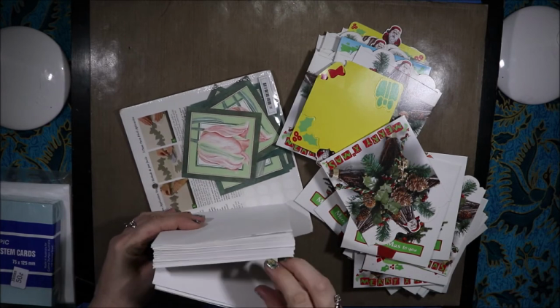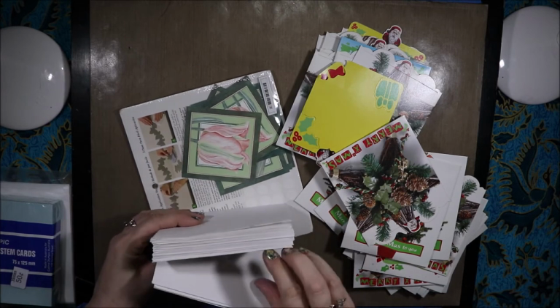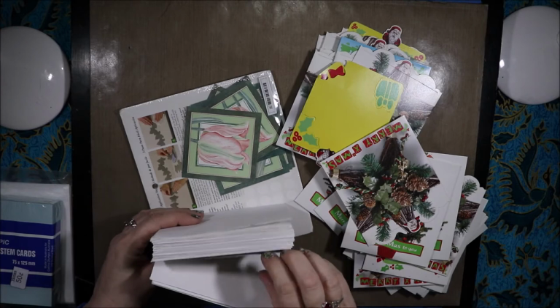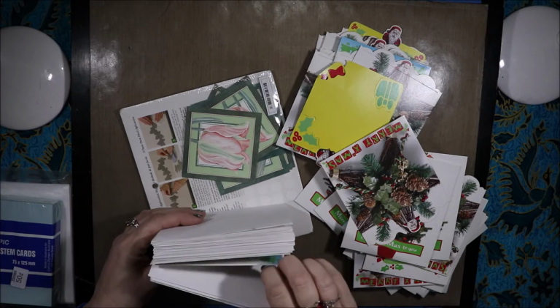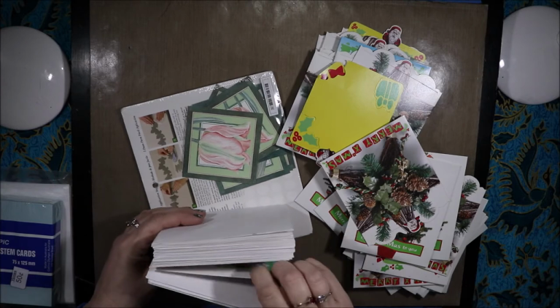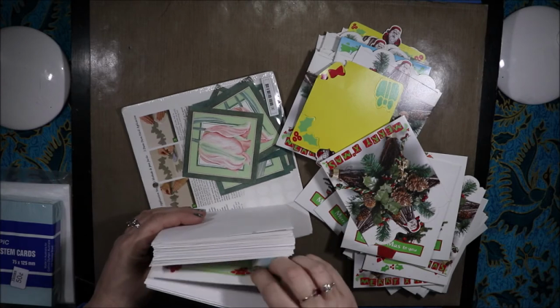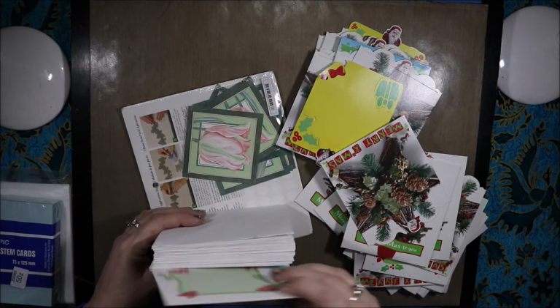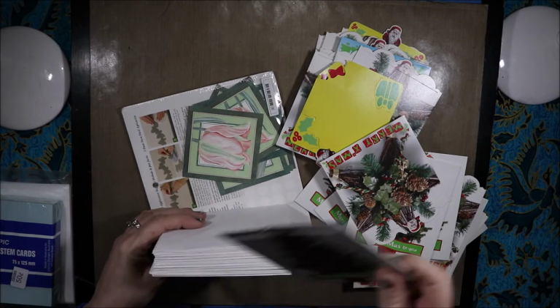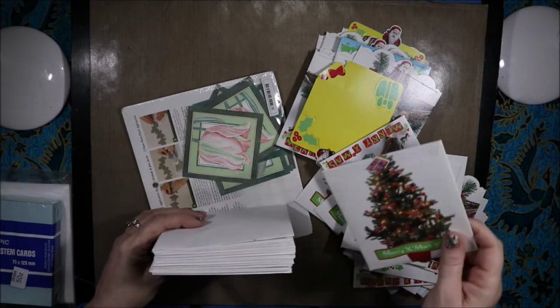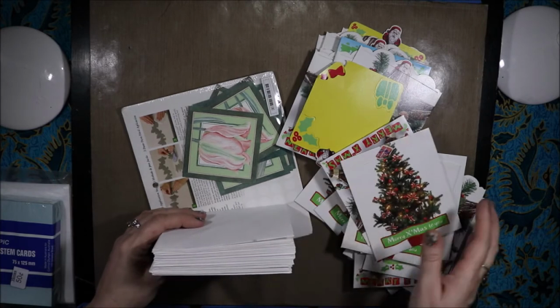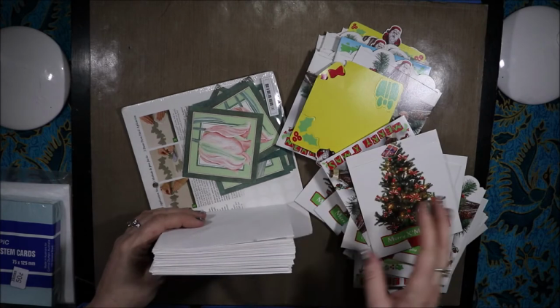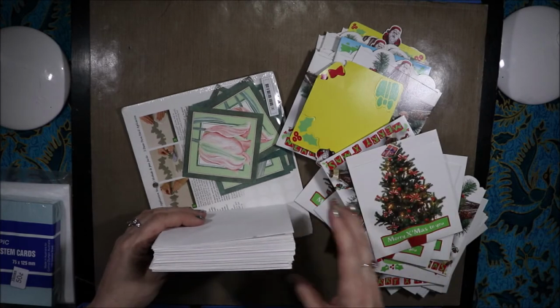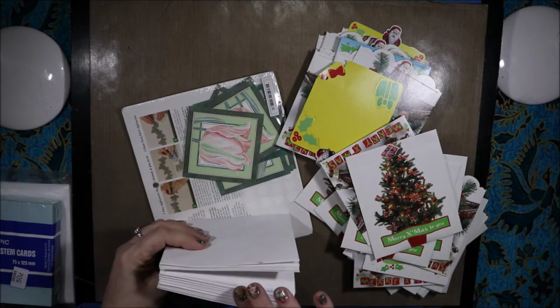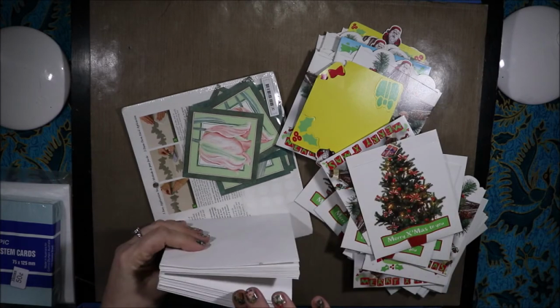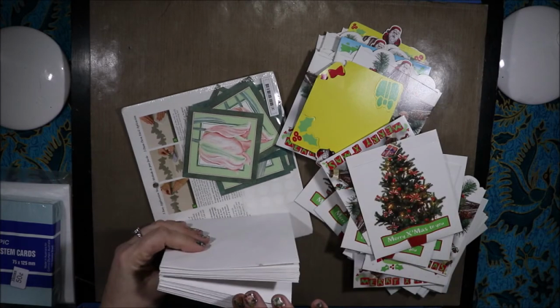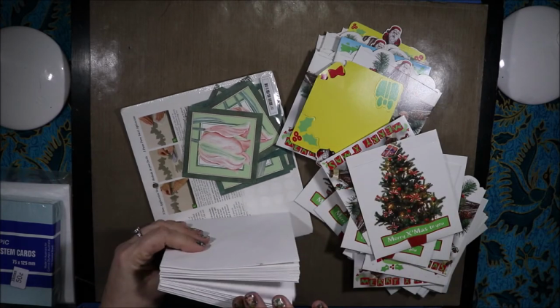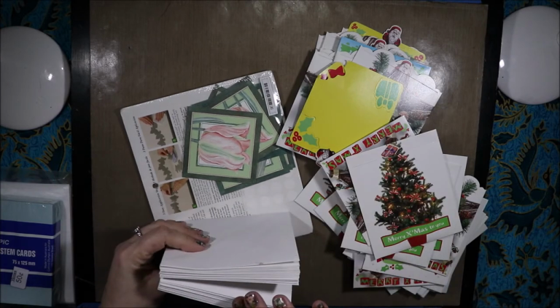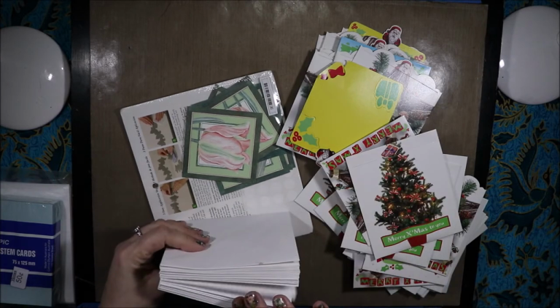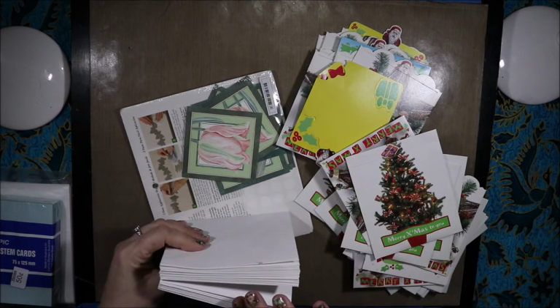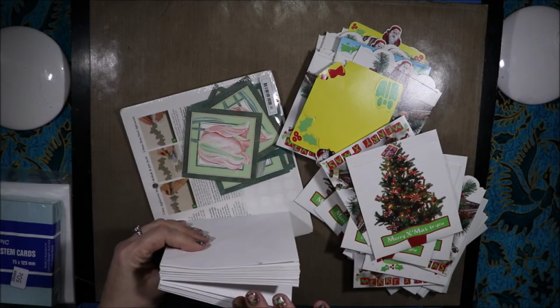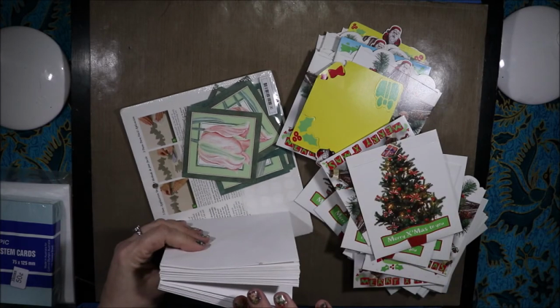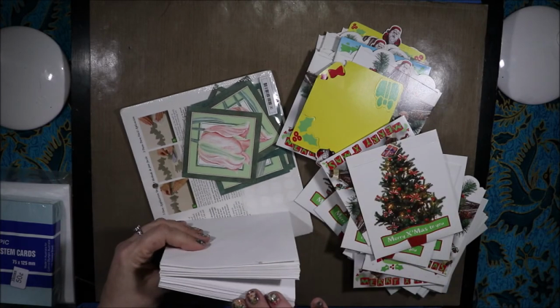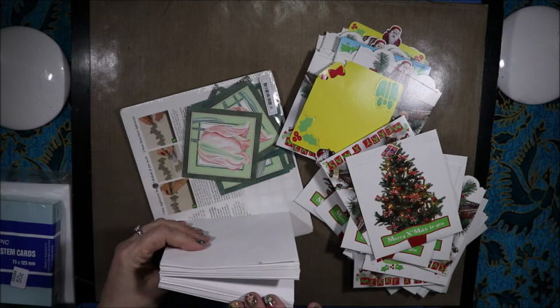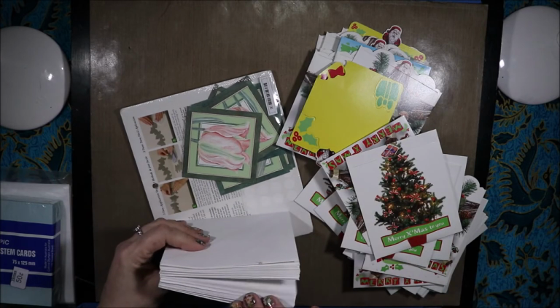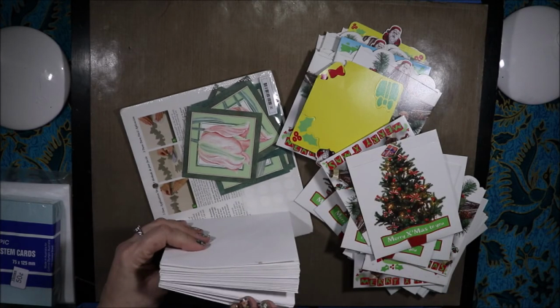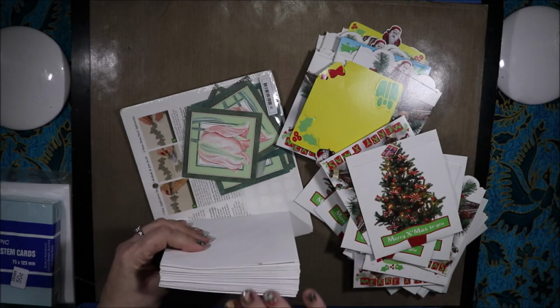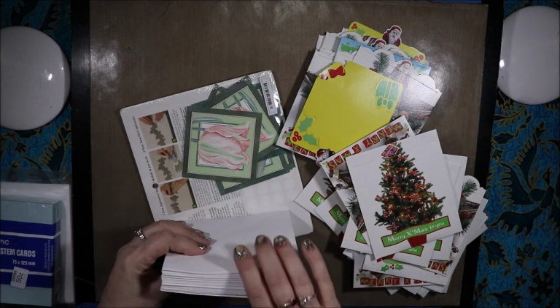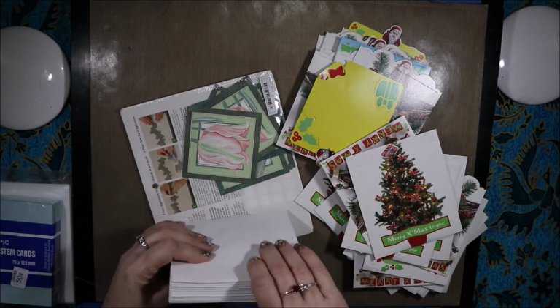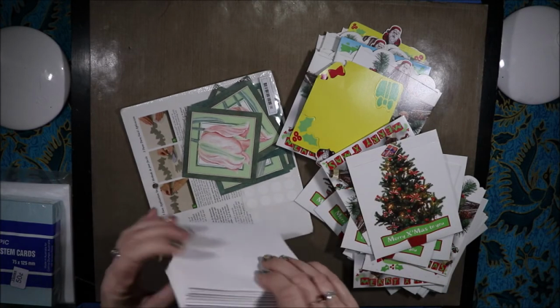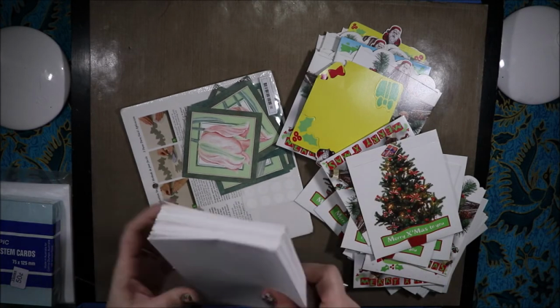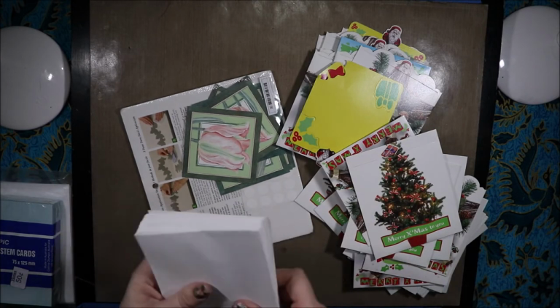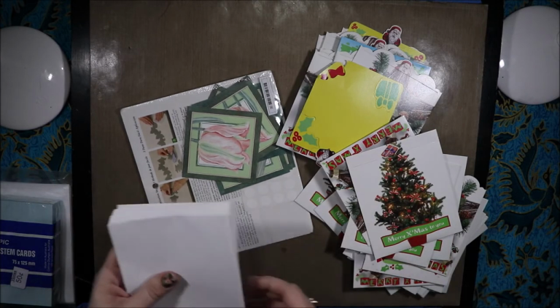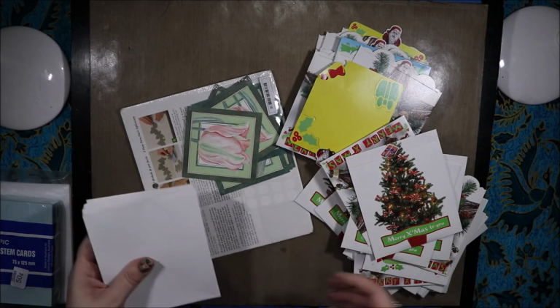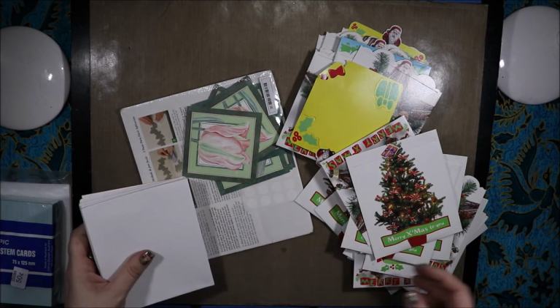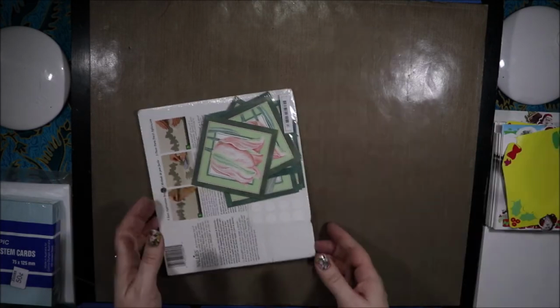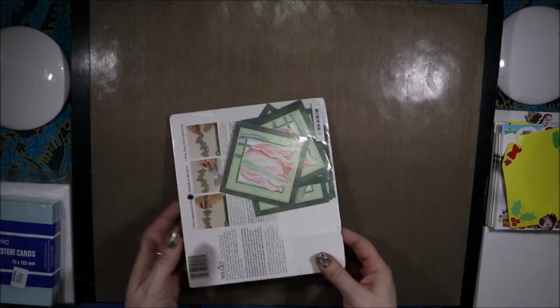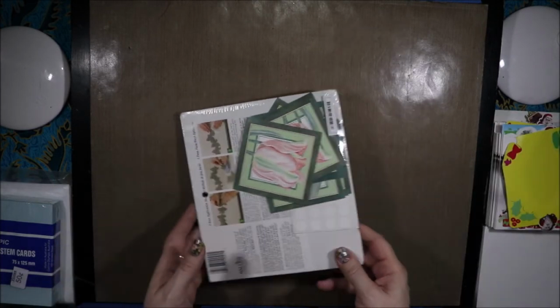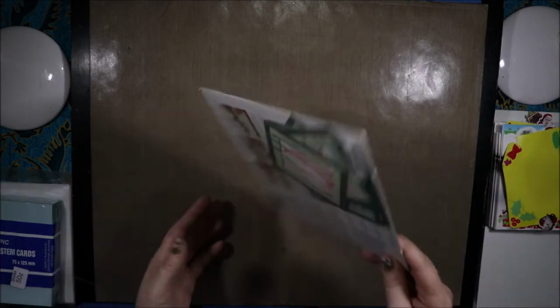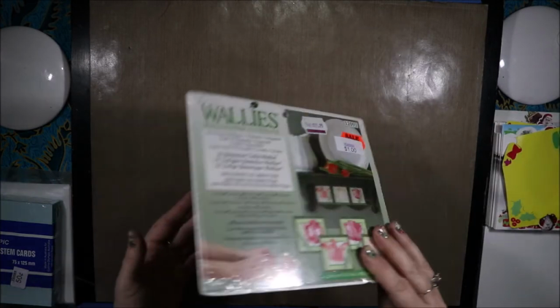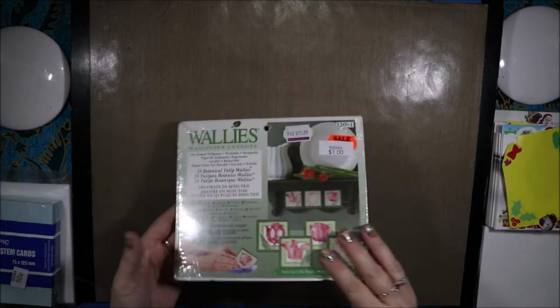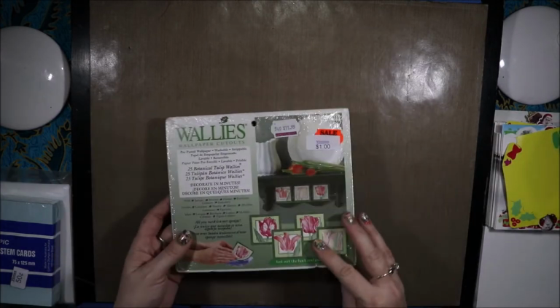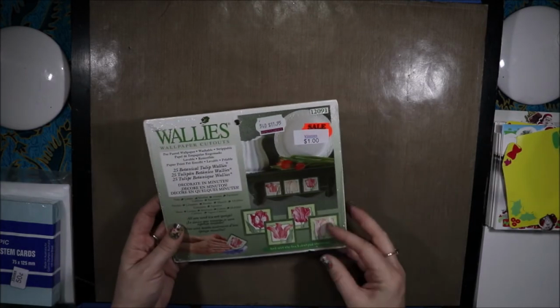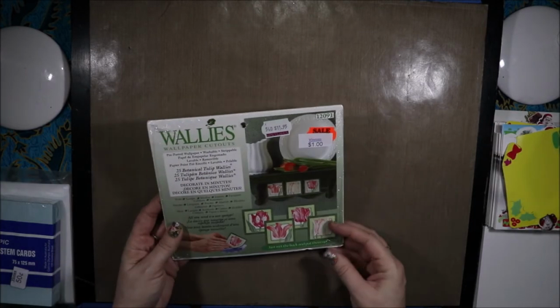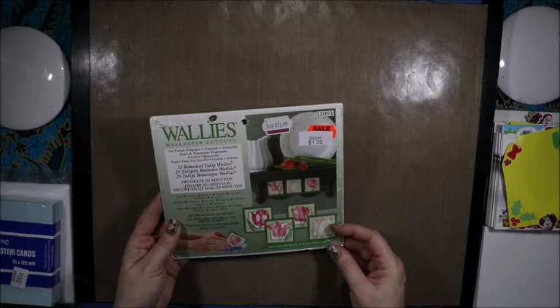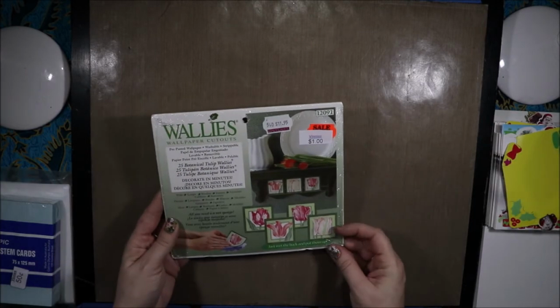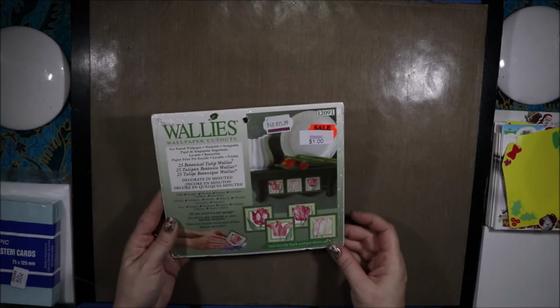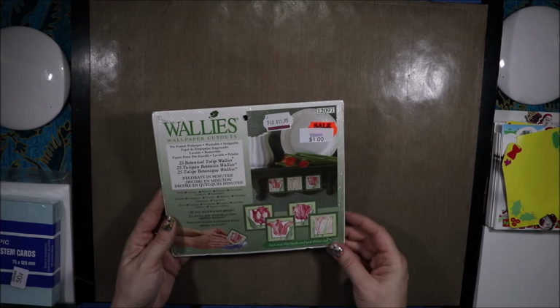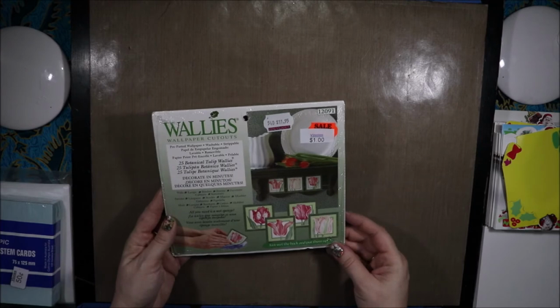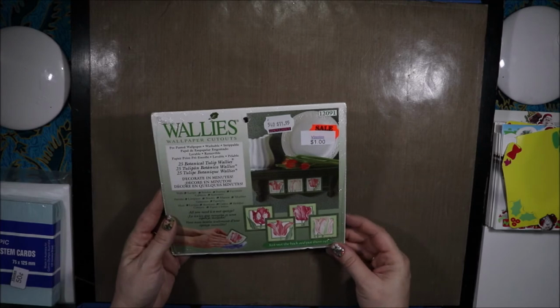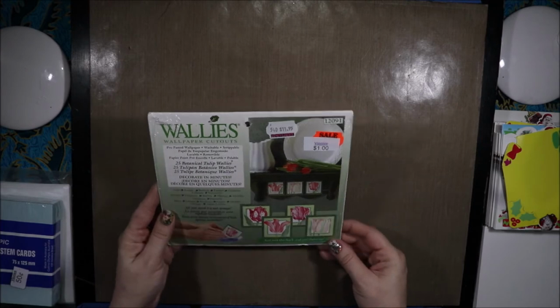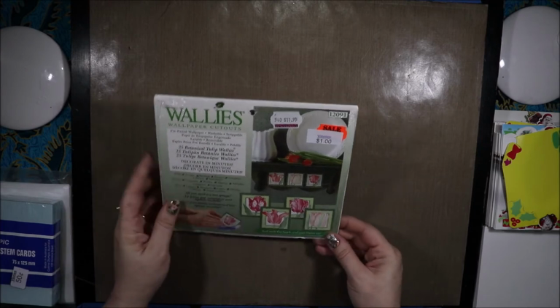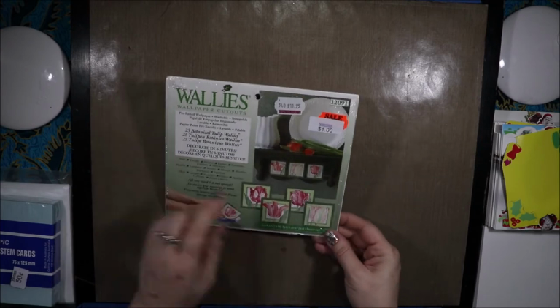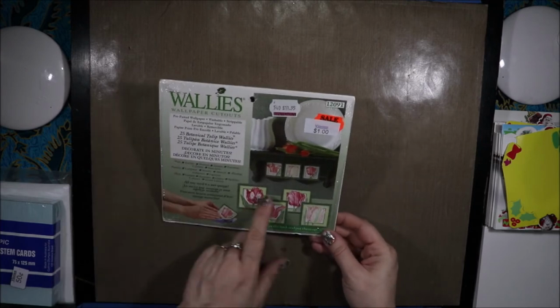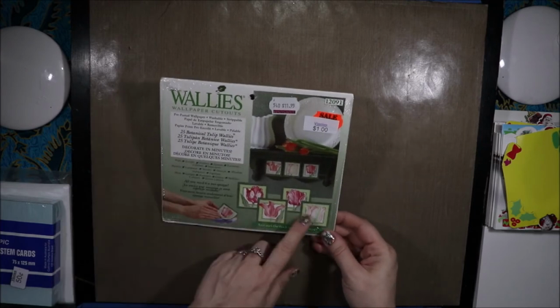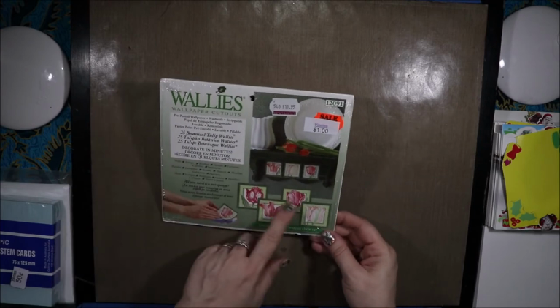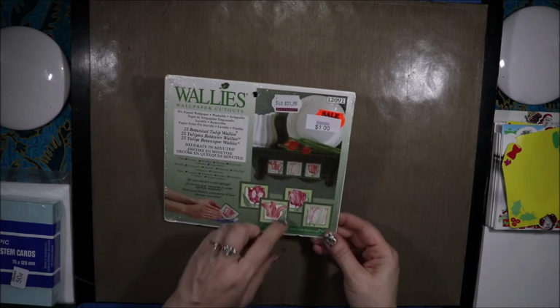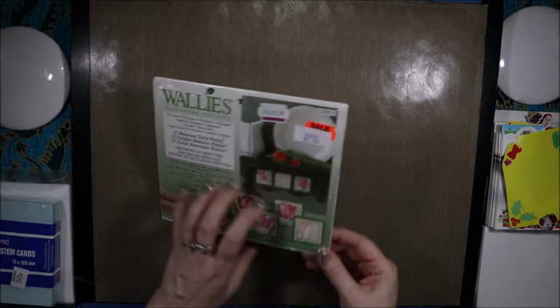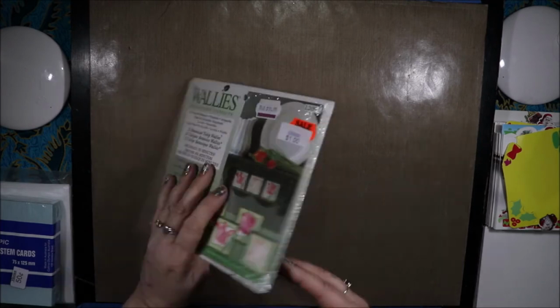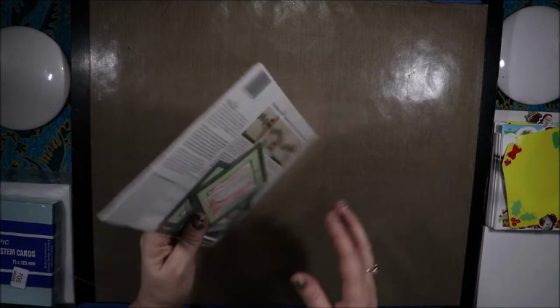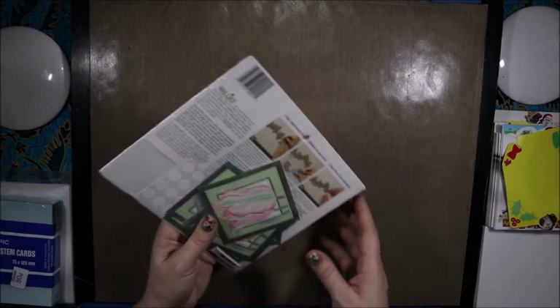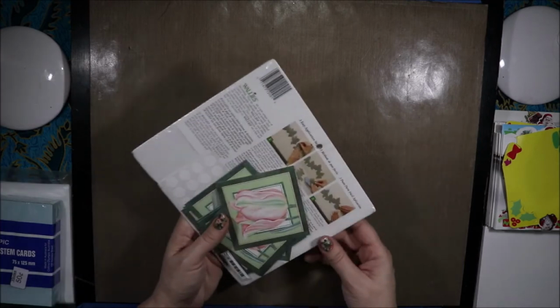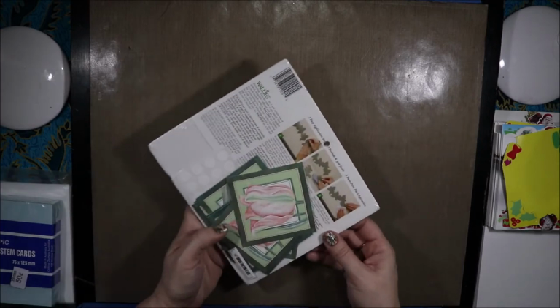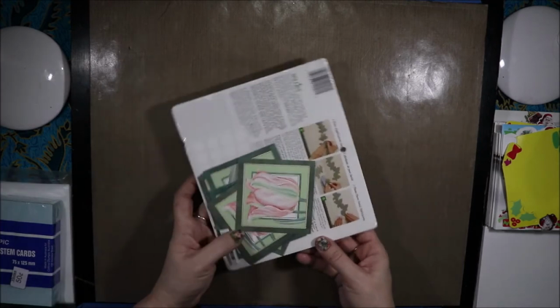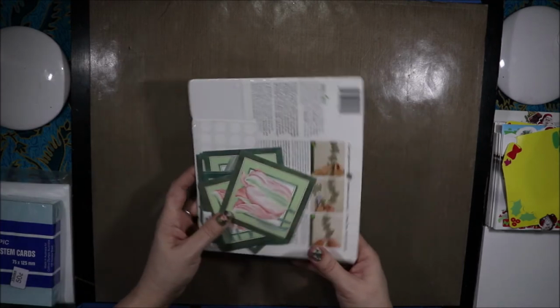I don't even know how many are there, but at least $30 or $40 worth, I would imagine. Then I got some Wallys for $1 — these pretty flower ones.